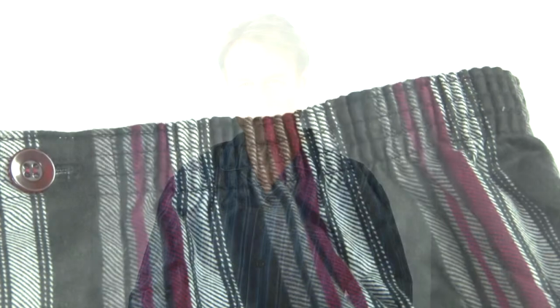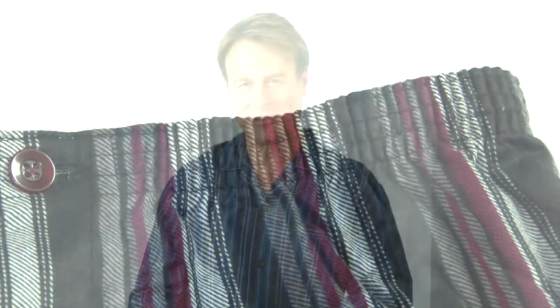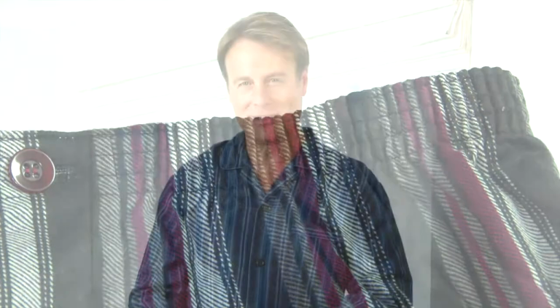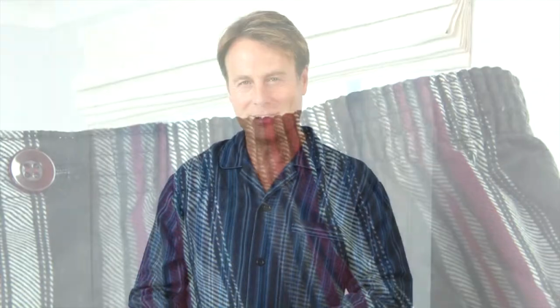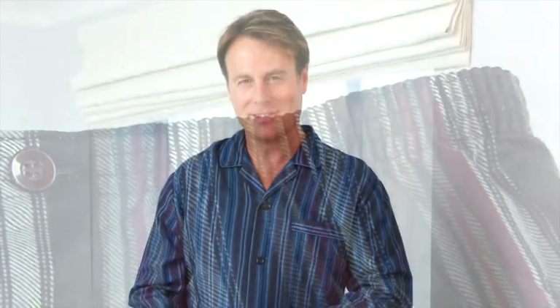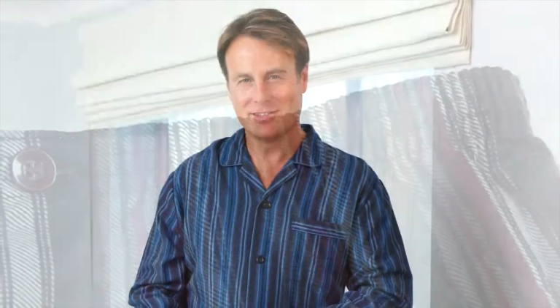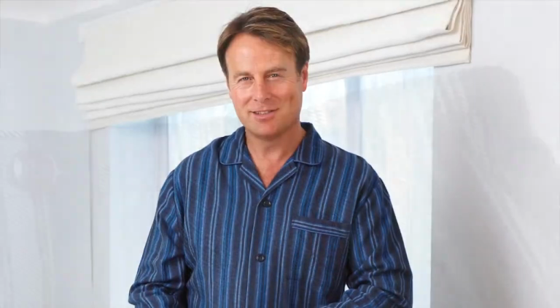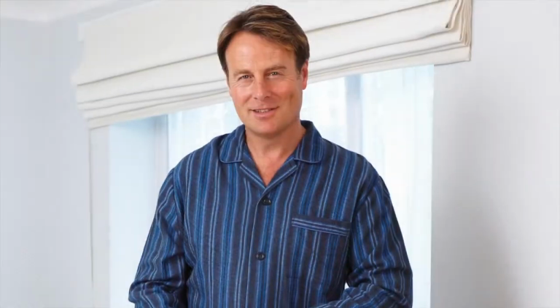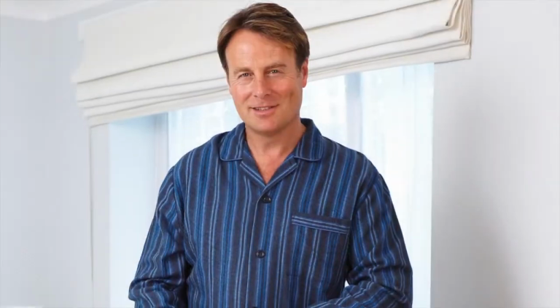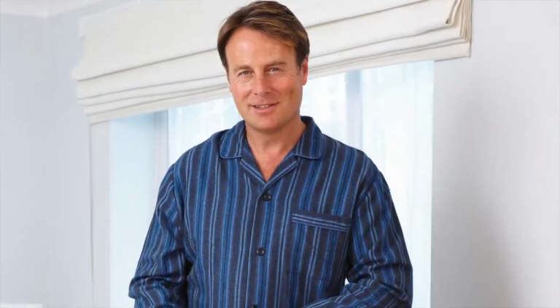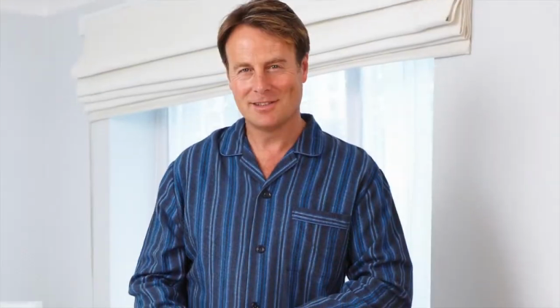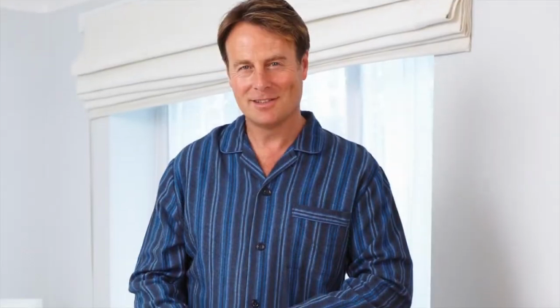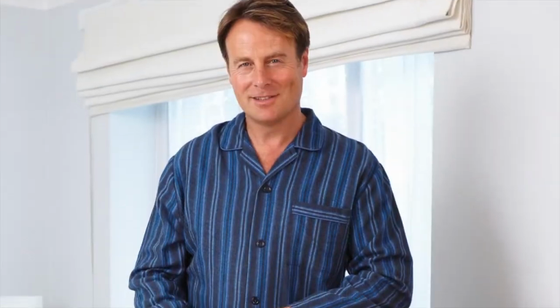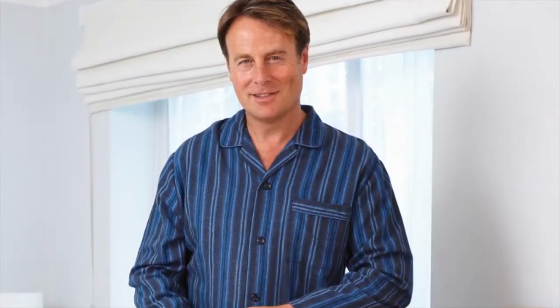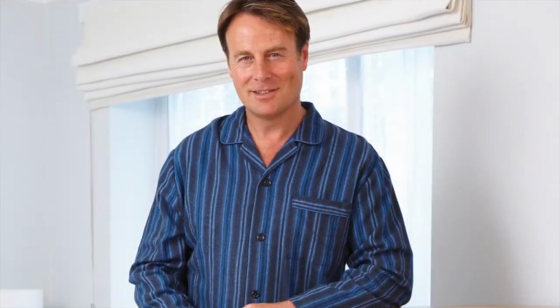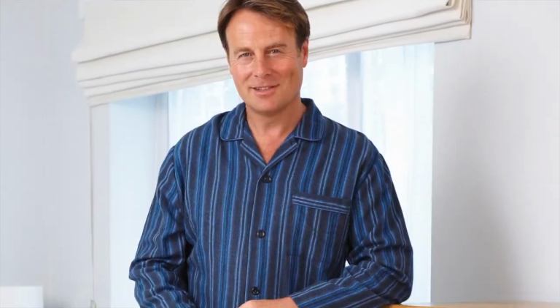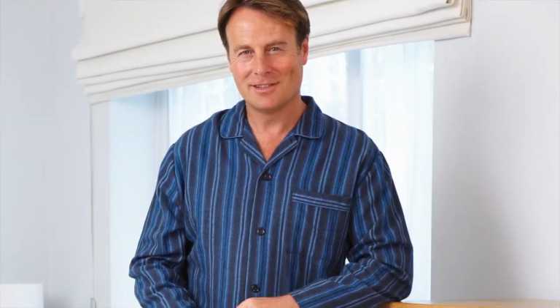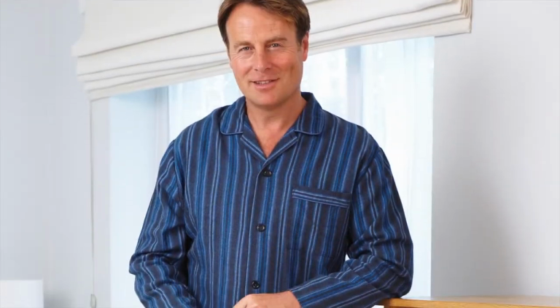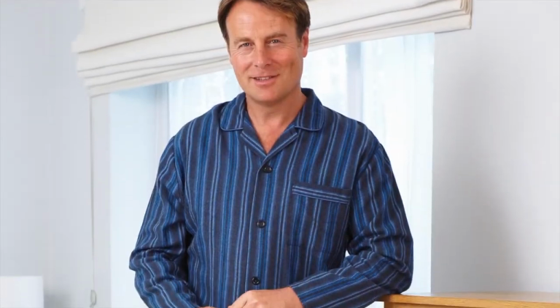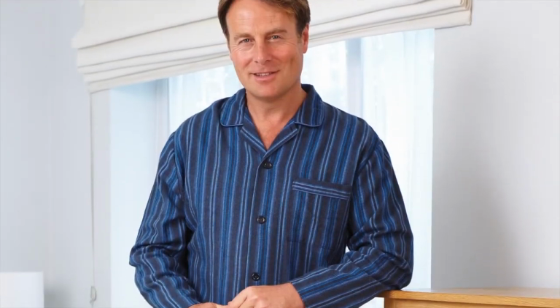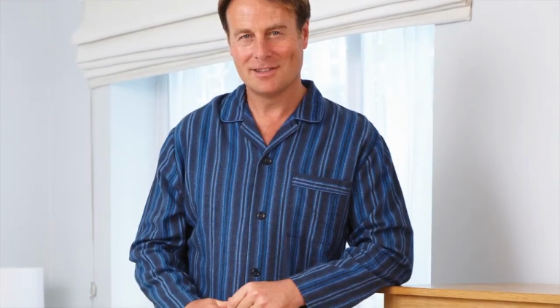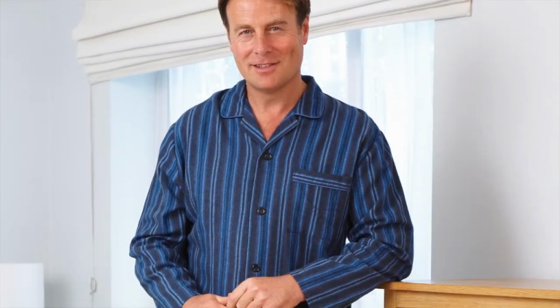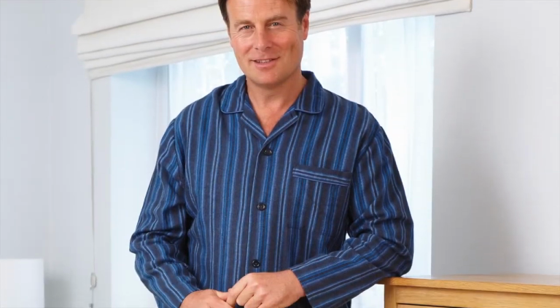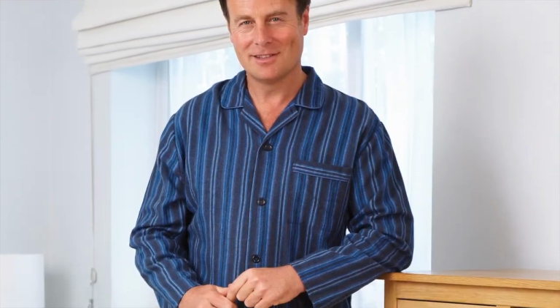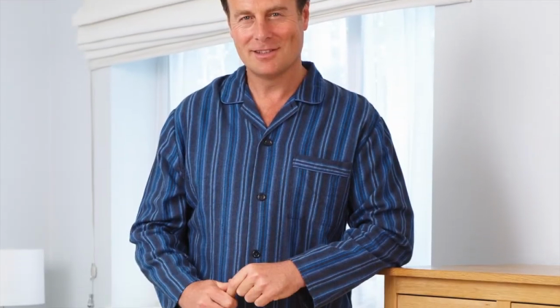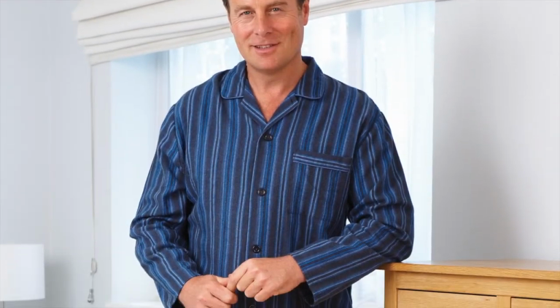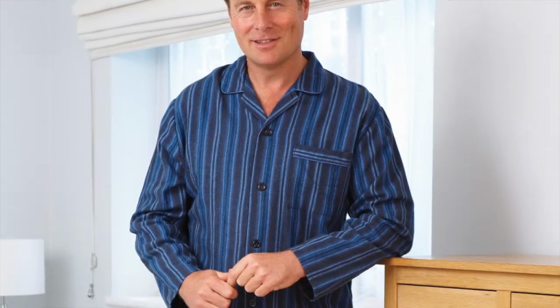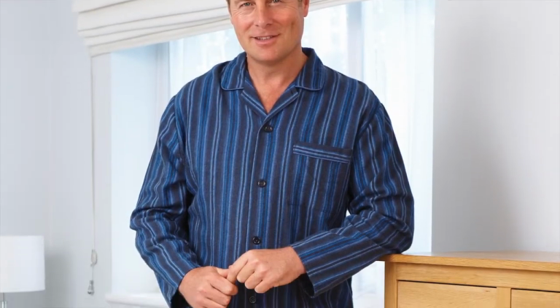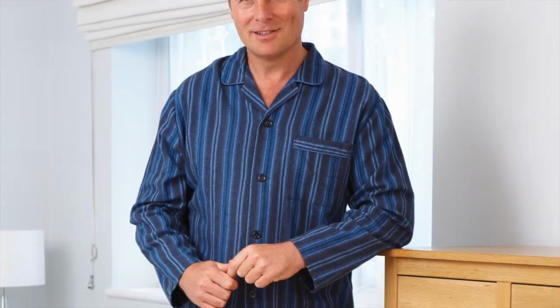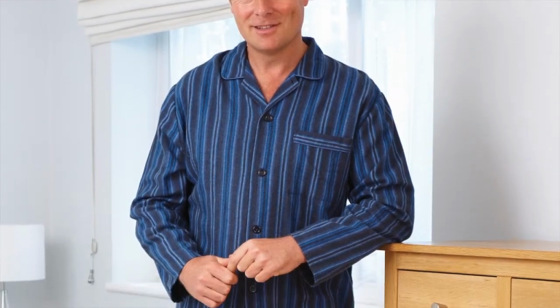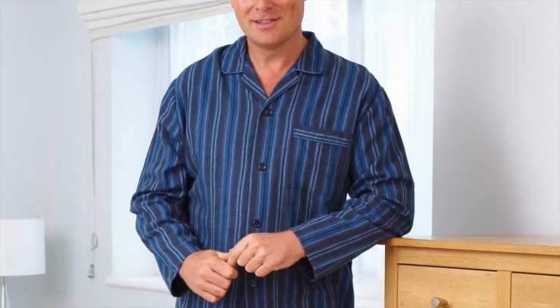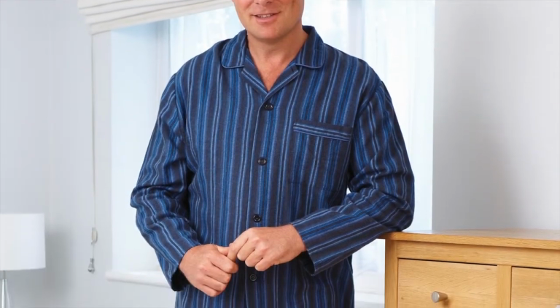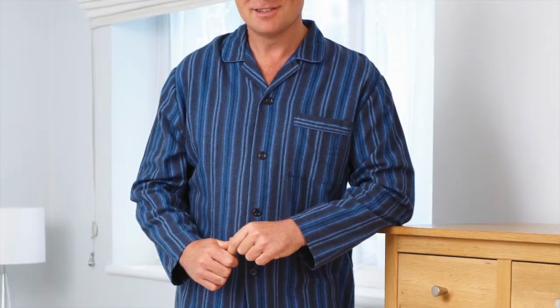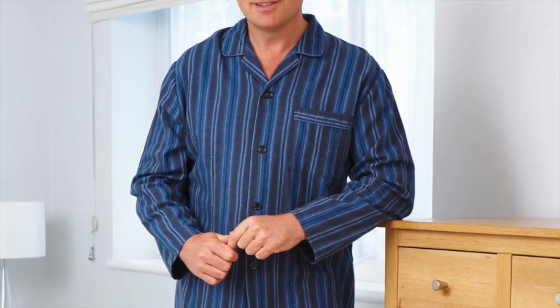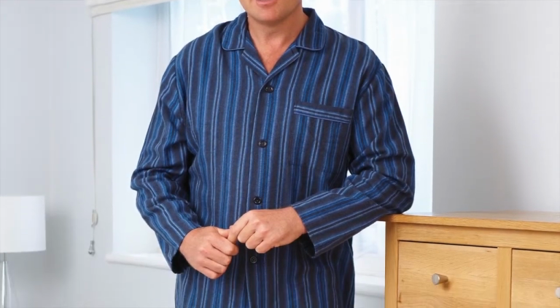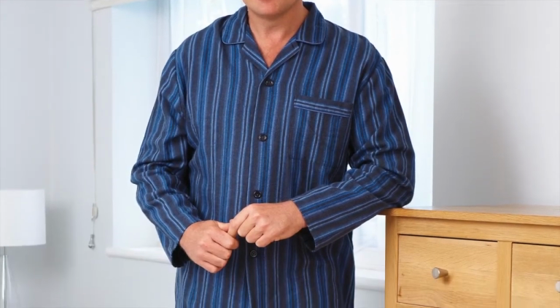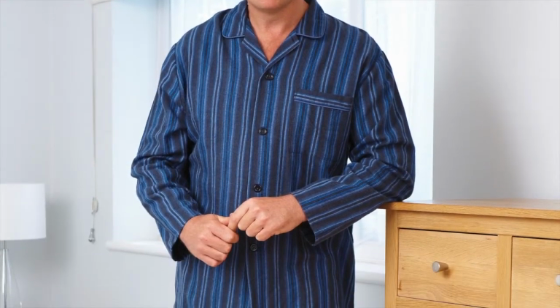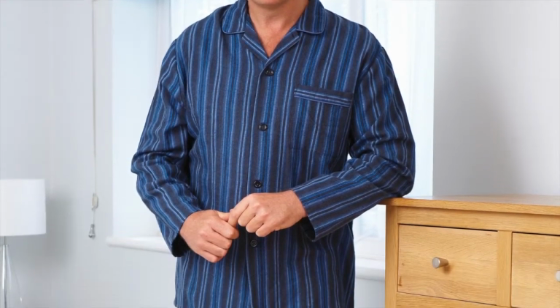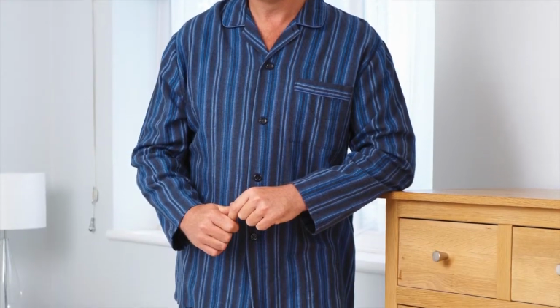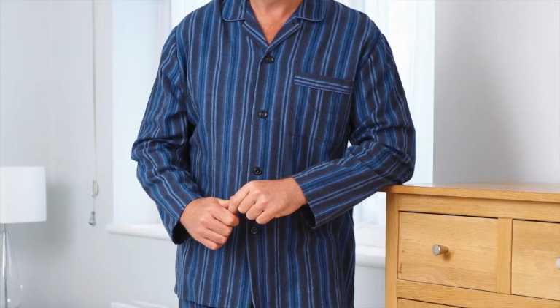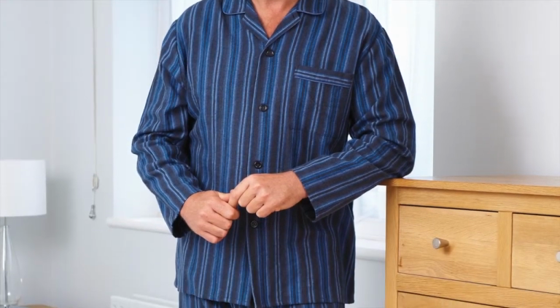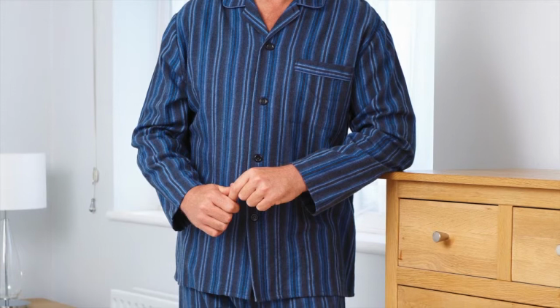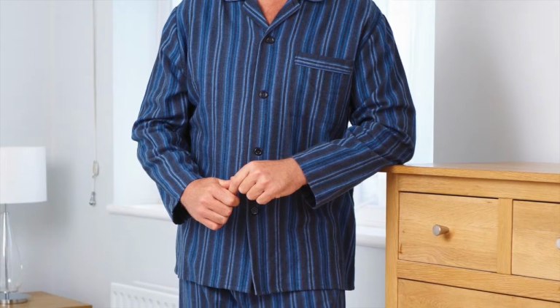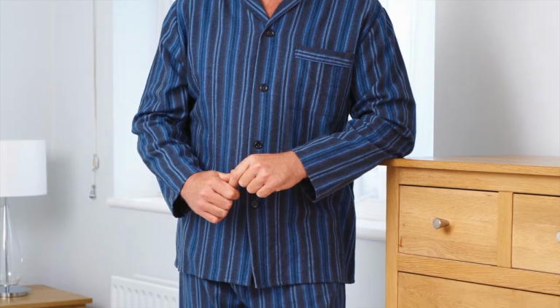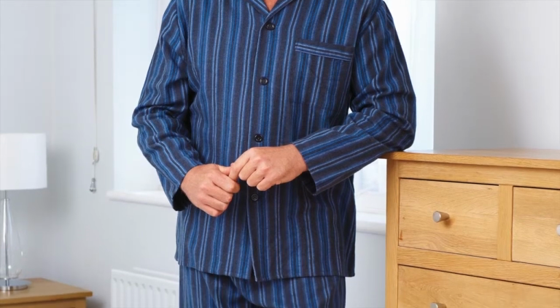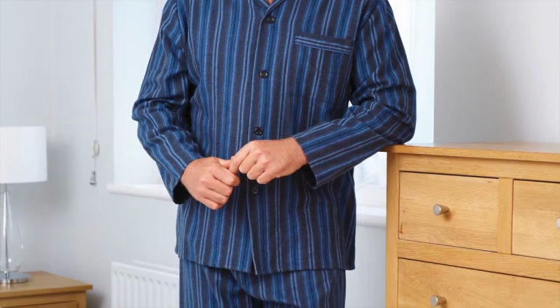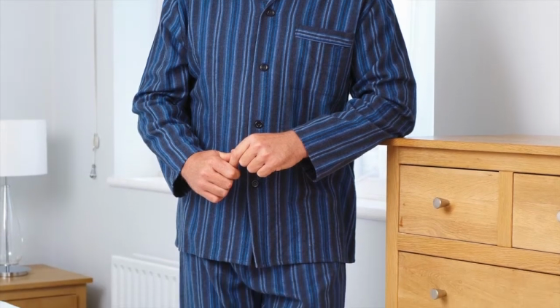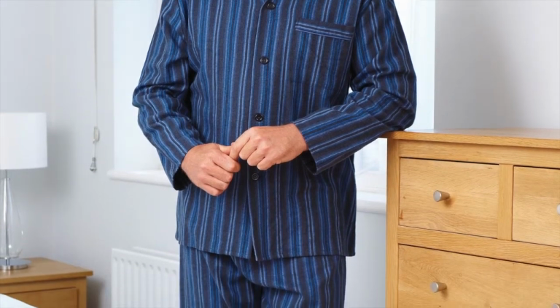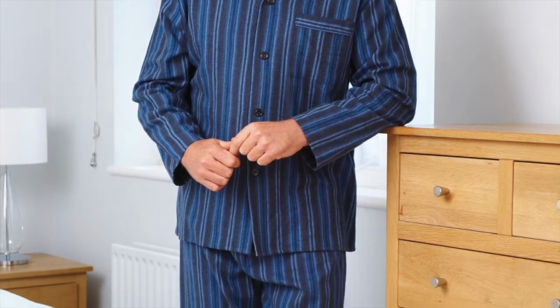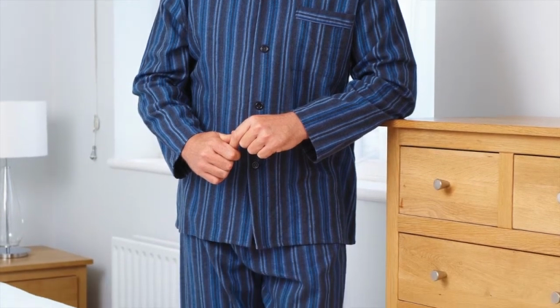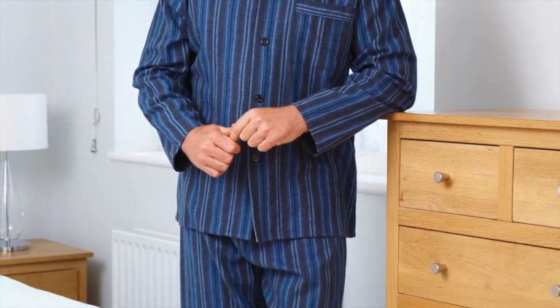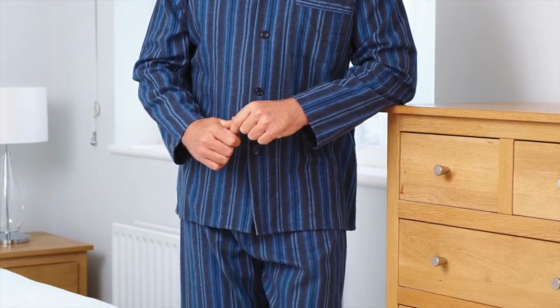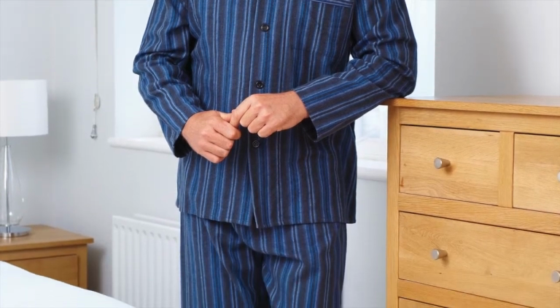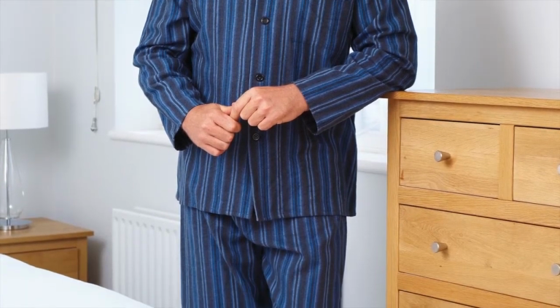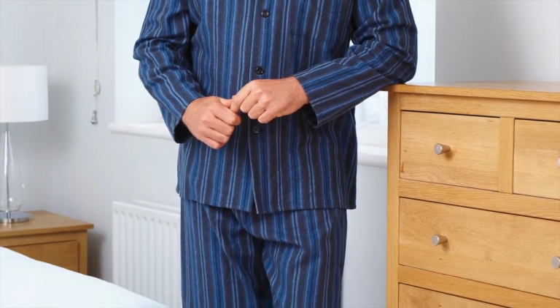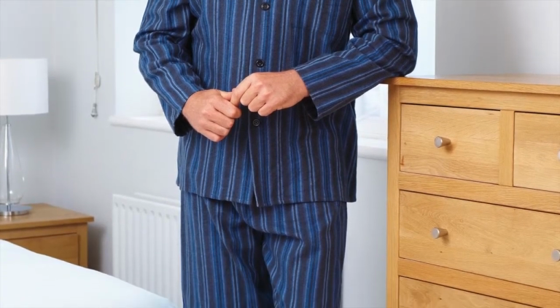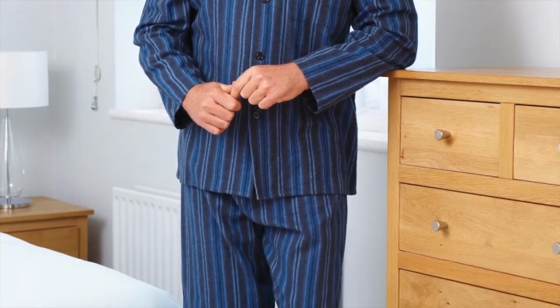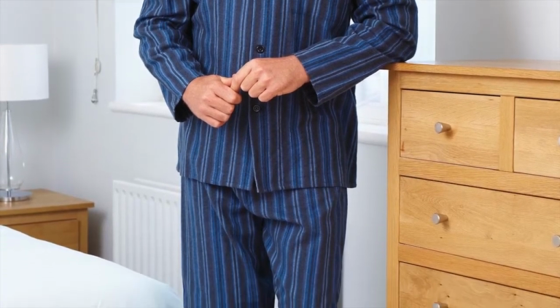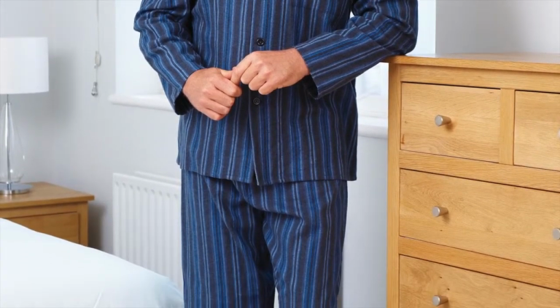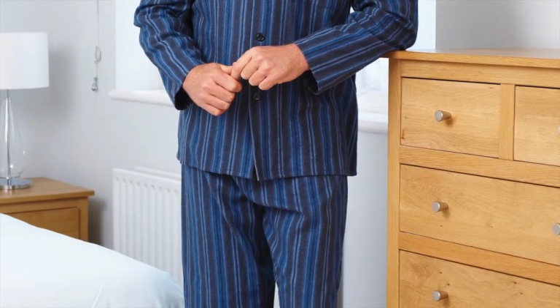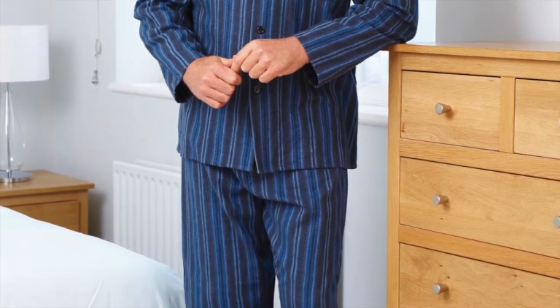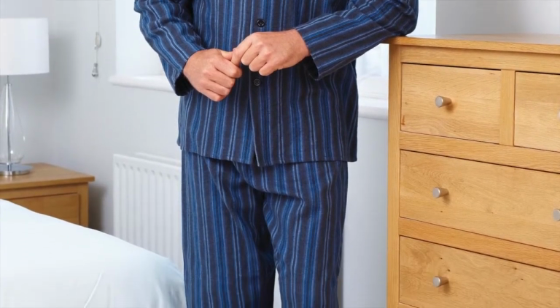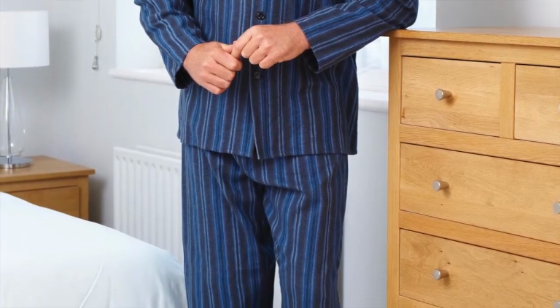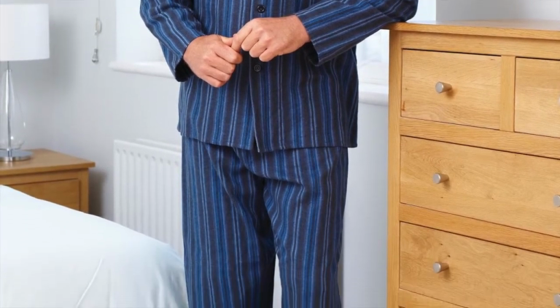These pyjamas are excellent quality and good value for money, available in either burgundy or blue. Please check the website for details.